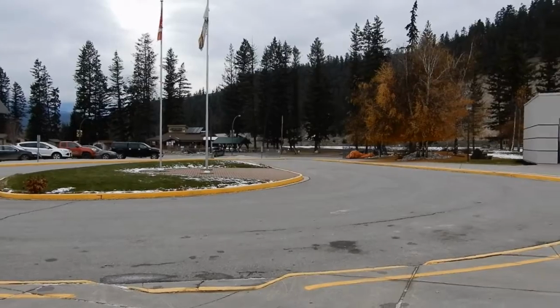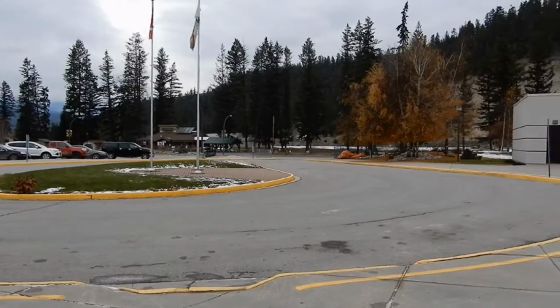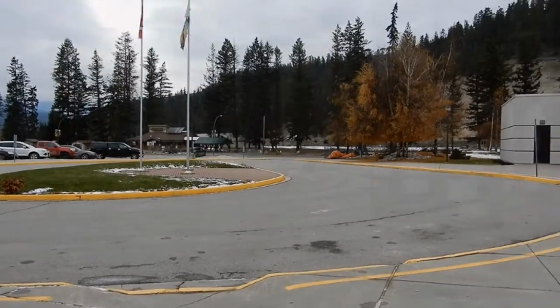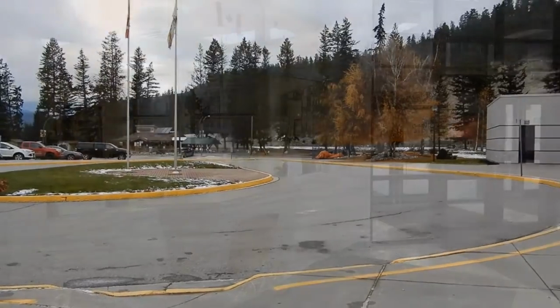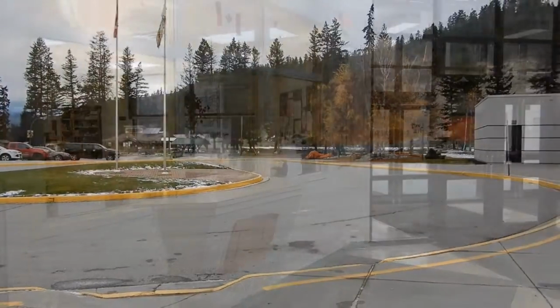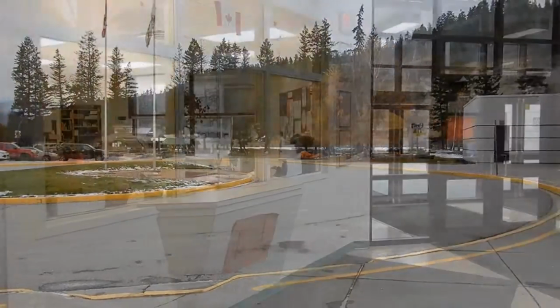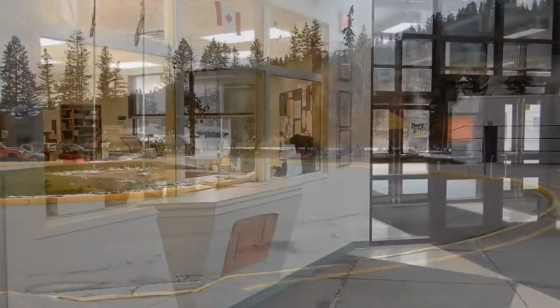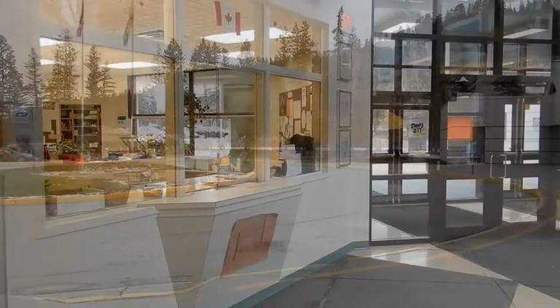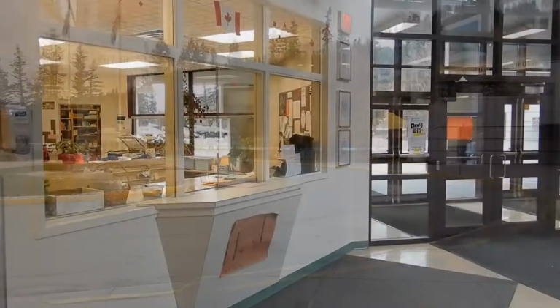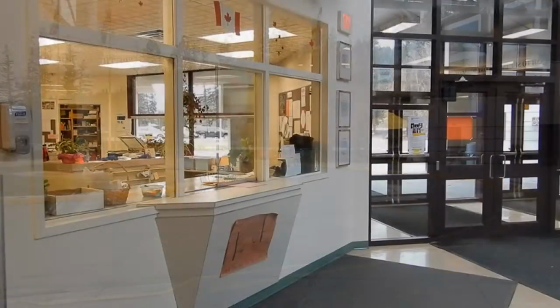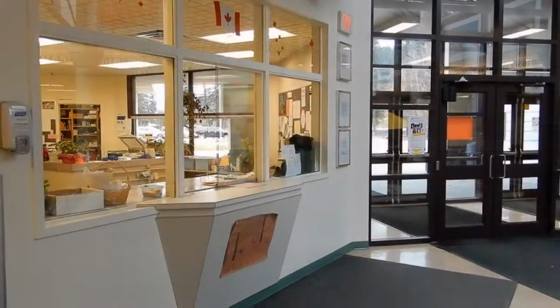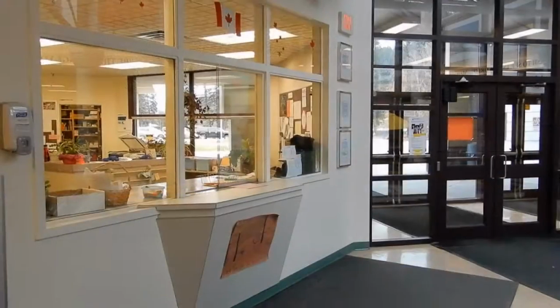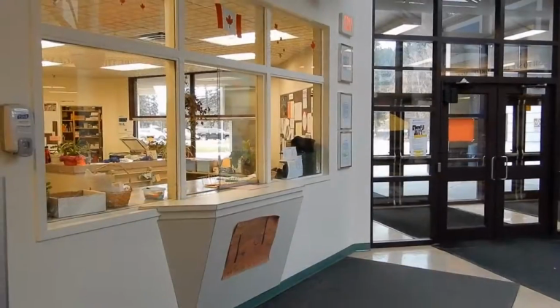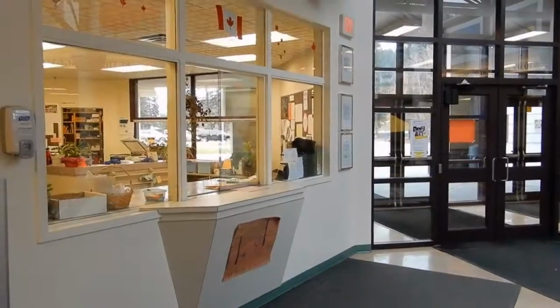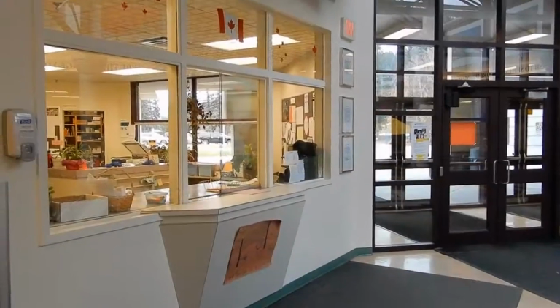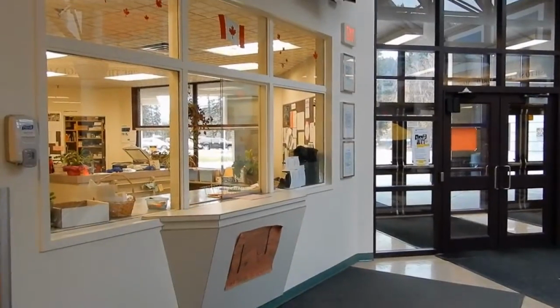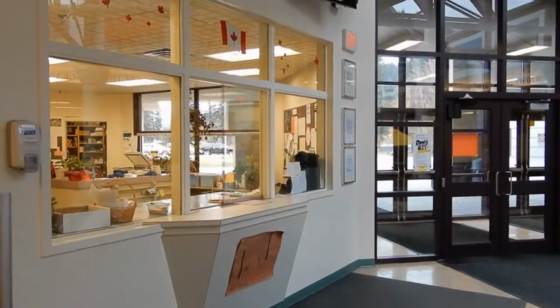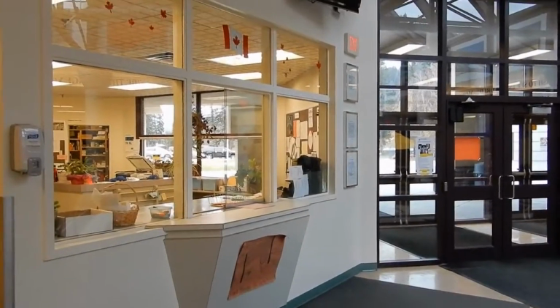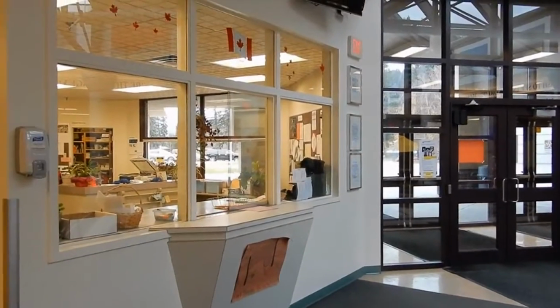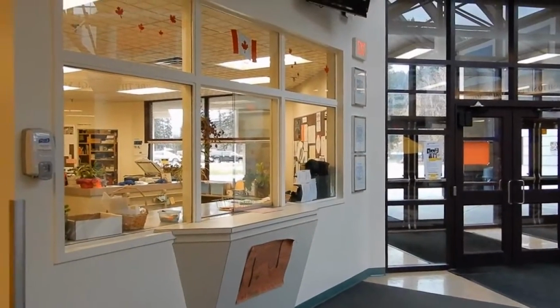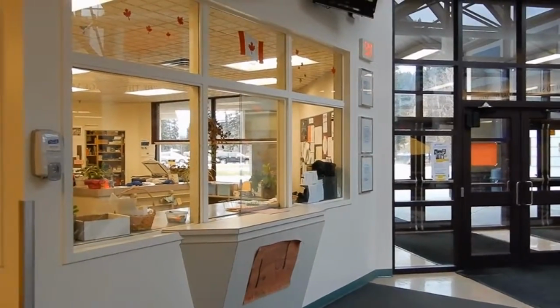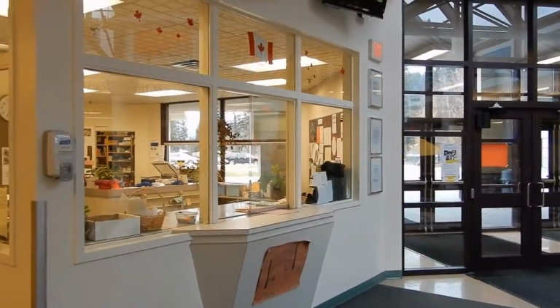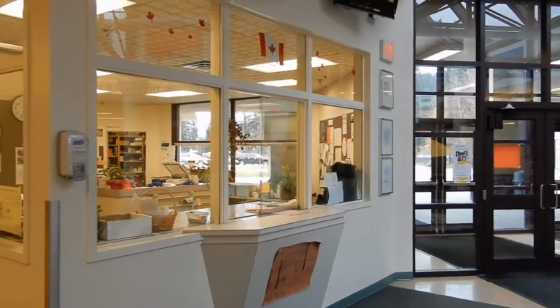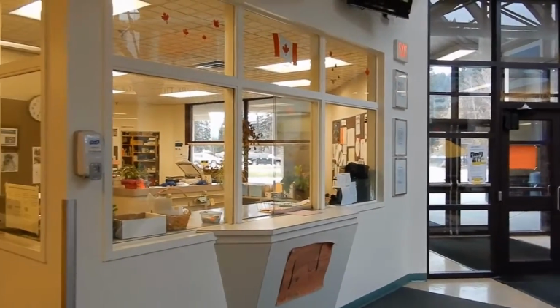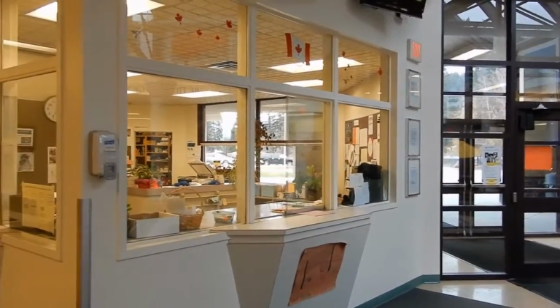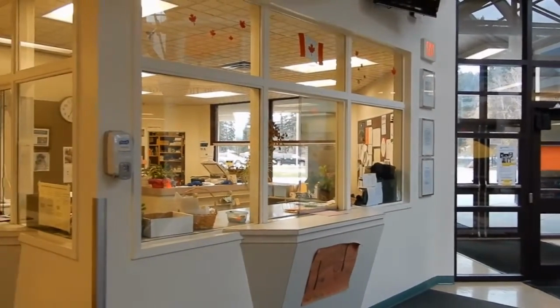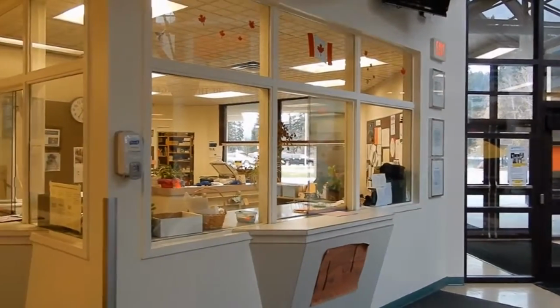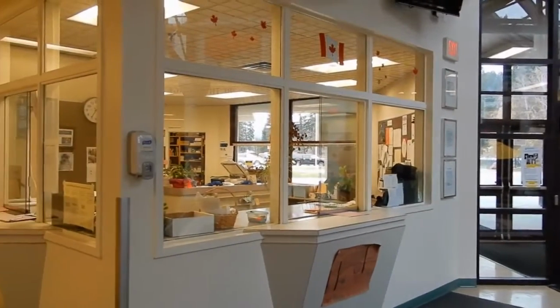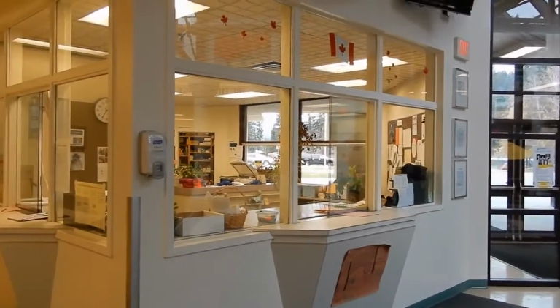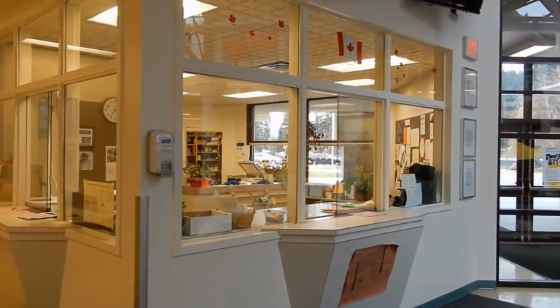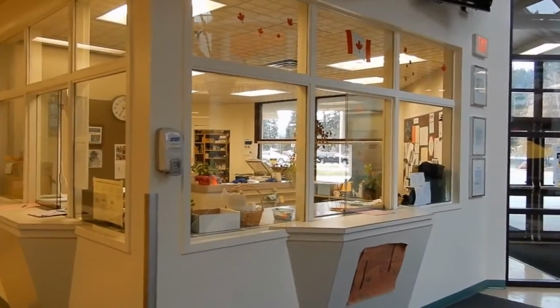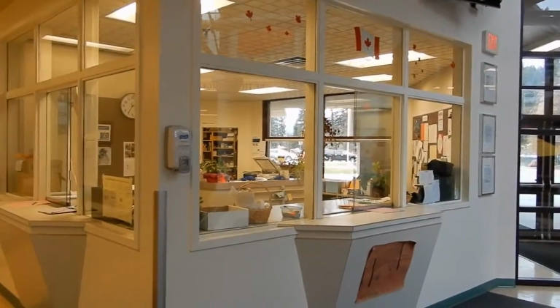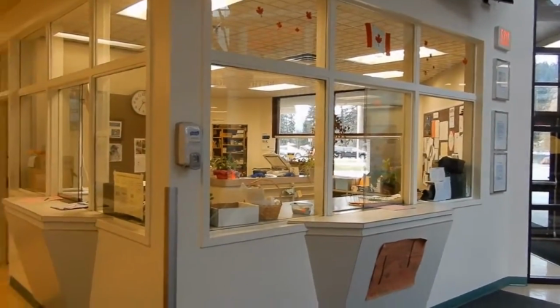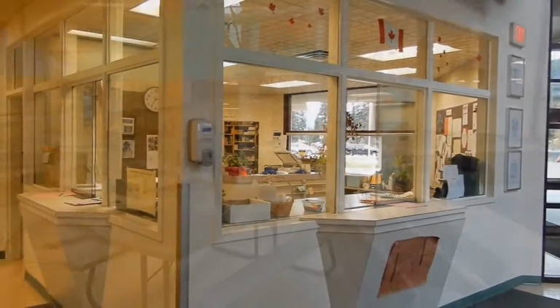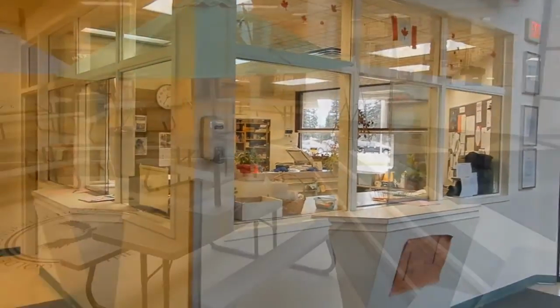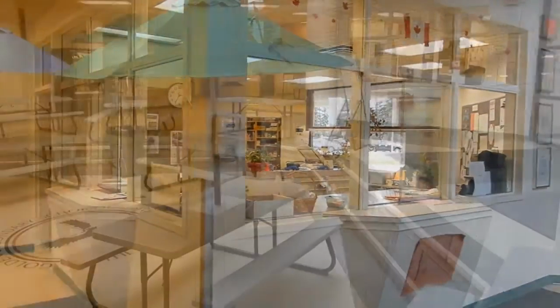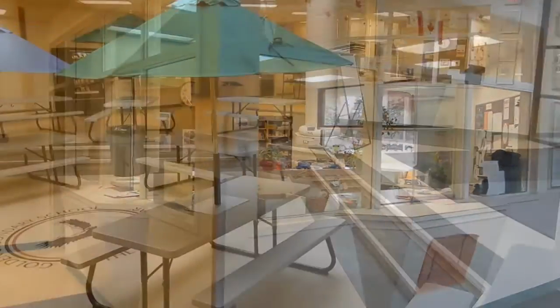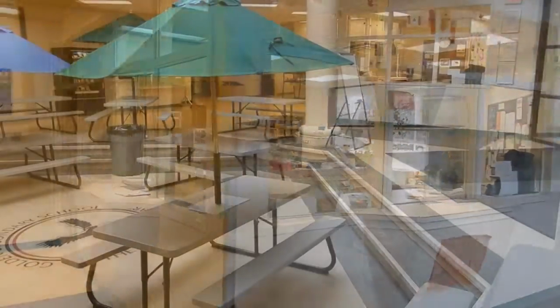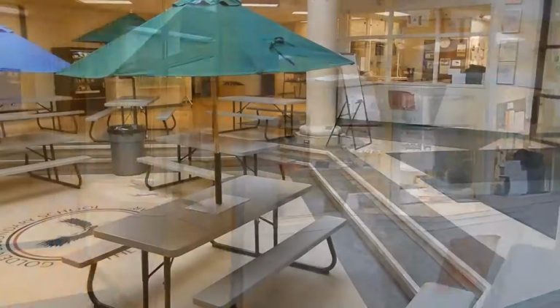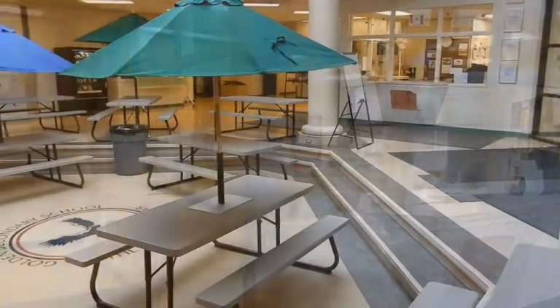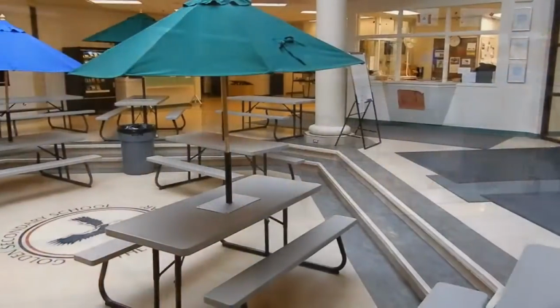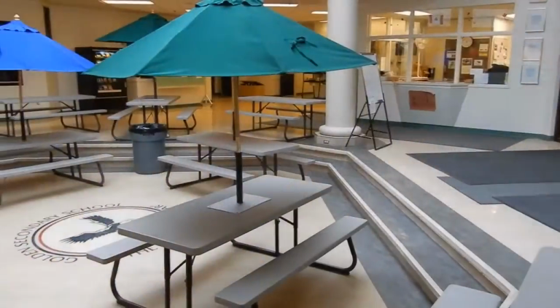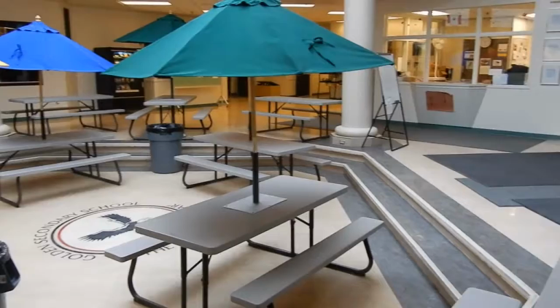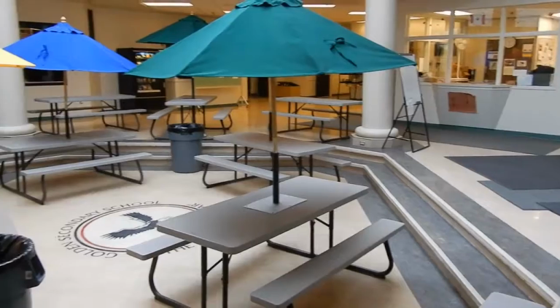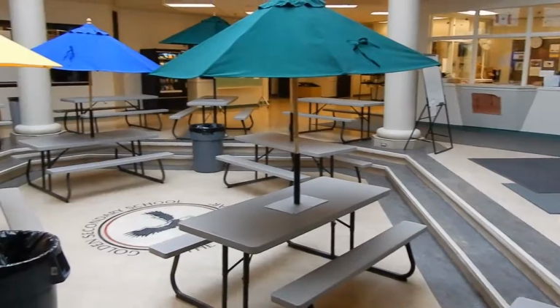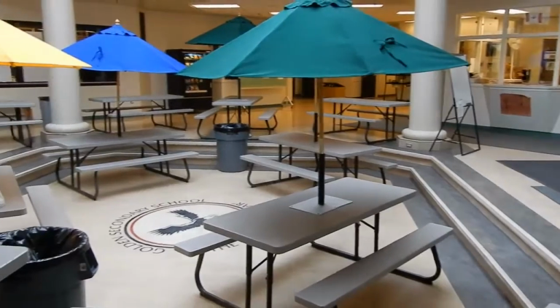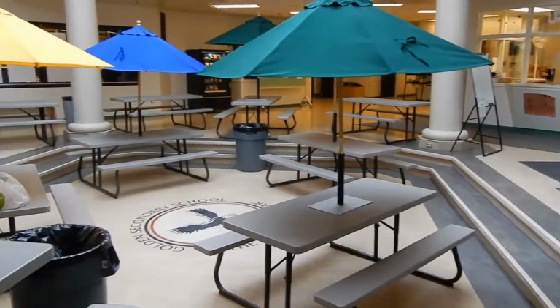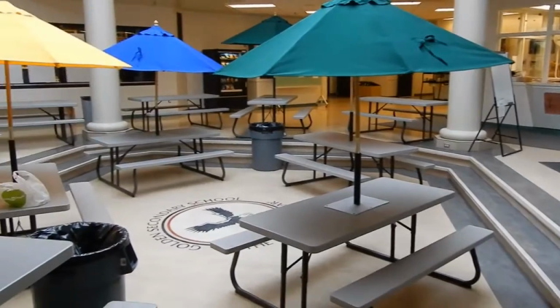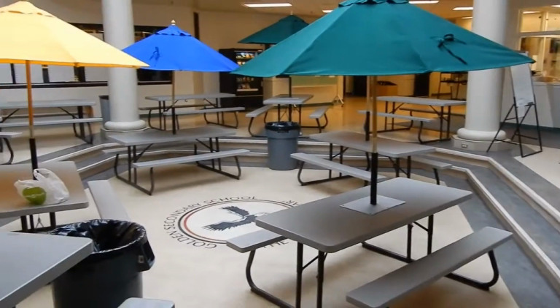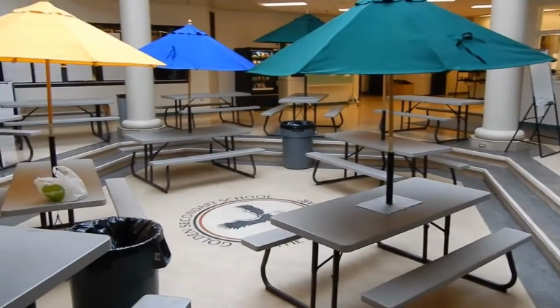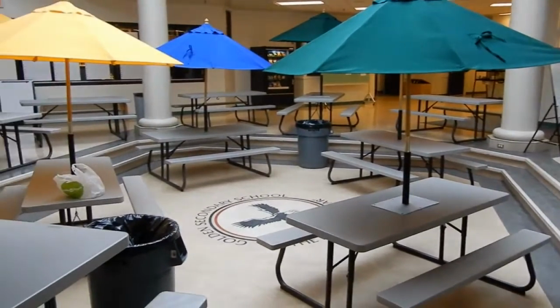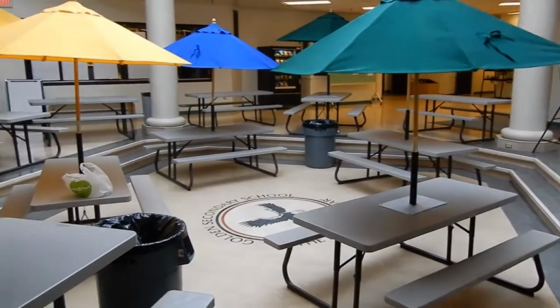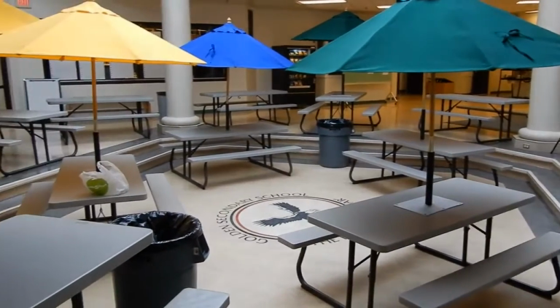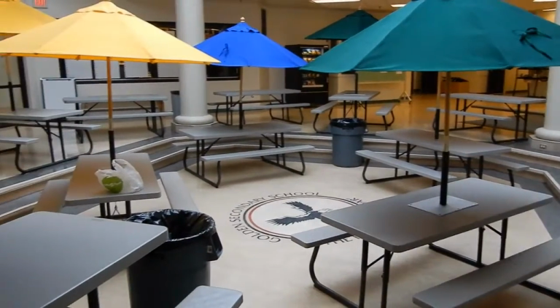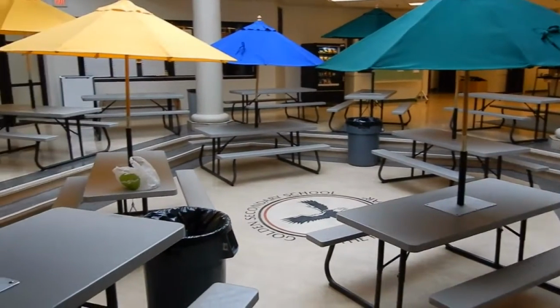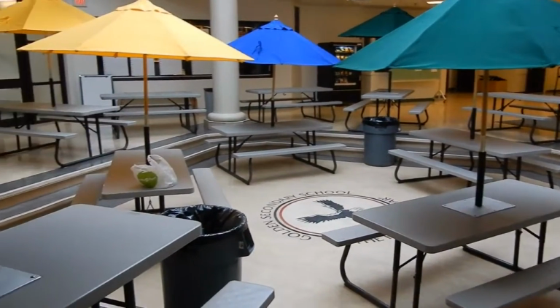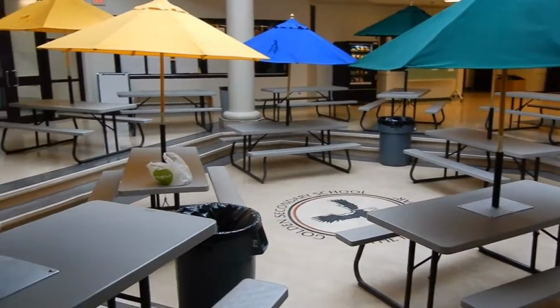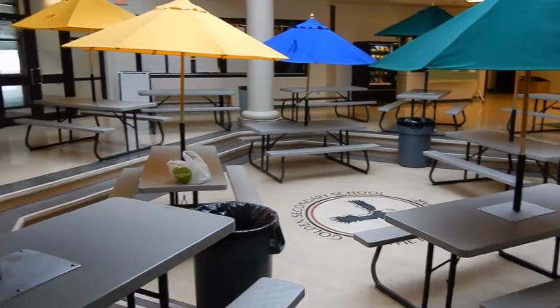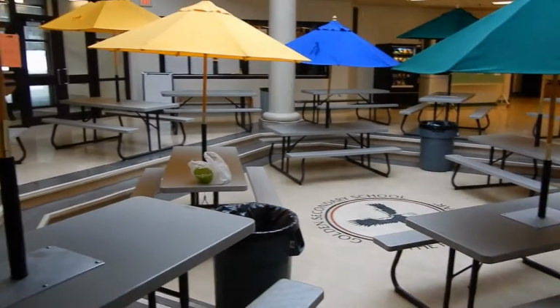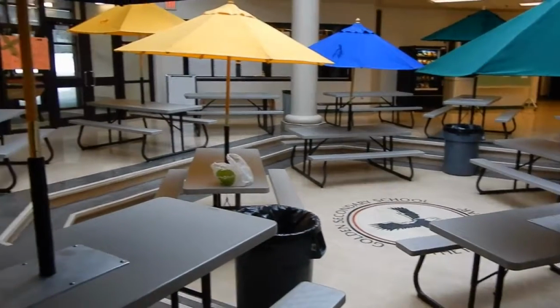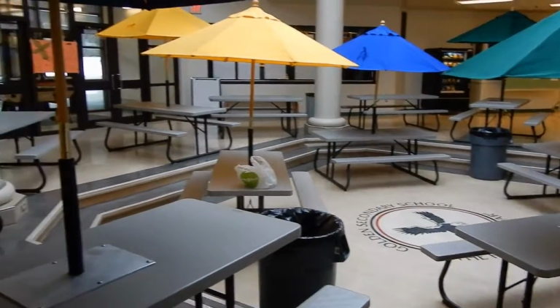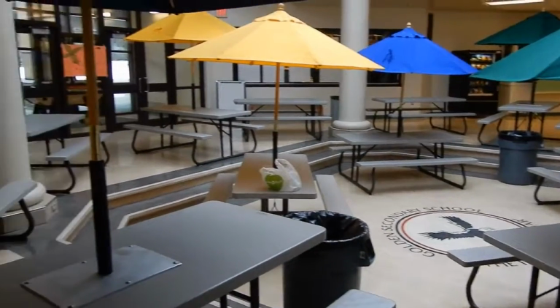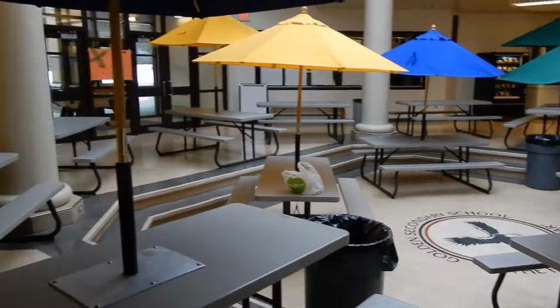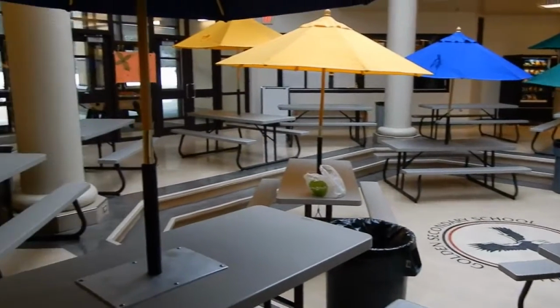This is the front office where you can pick up your report card and sign in when you are late. This is the forum where students can eat their lunch and study.